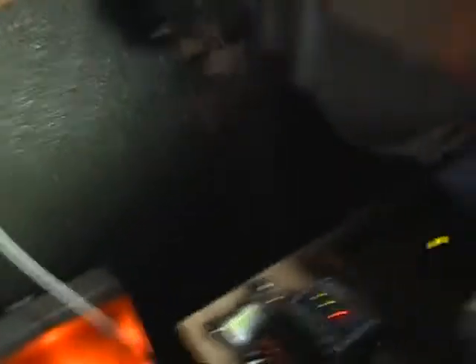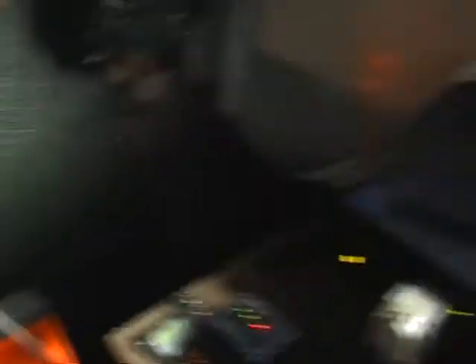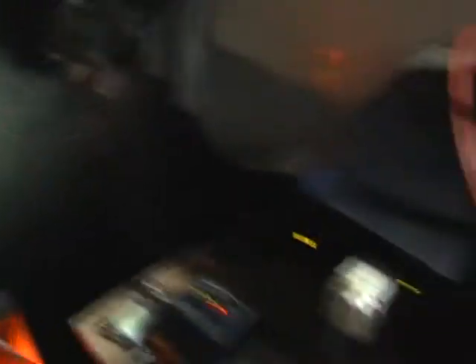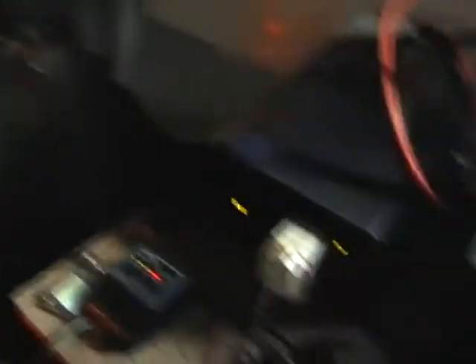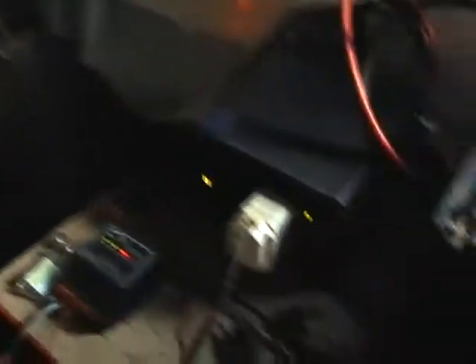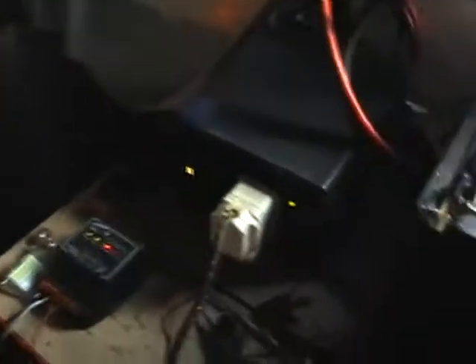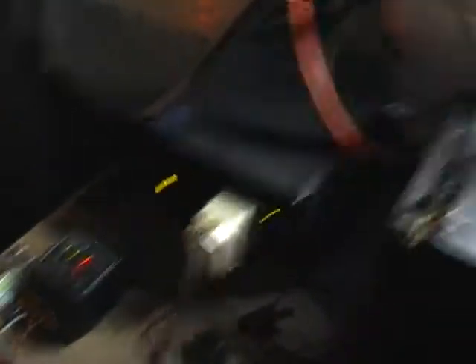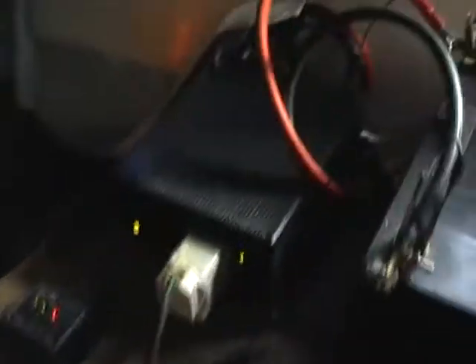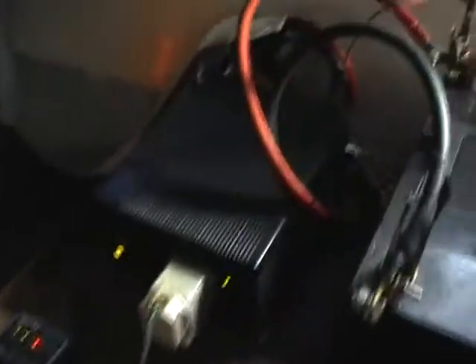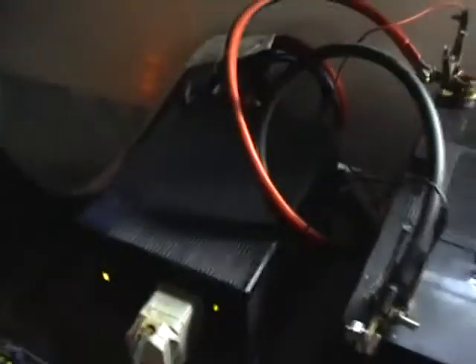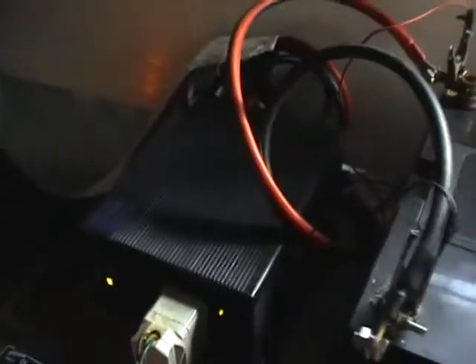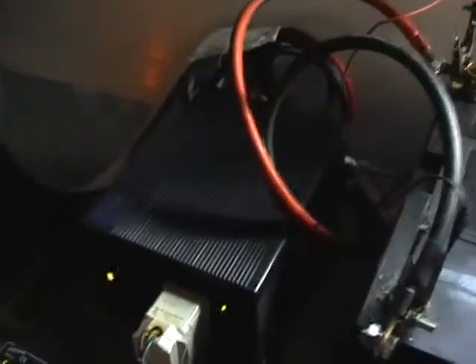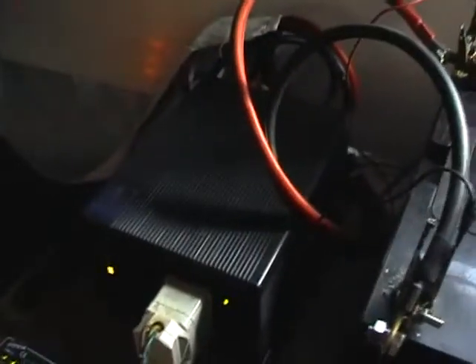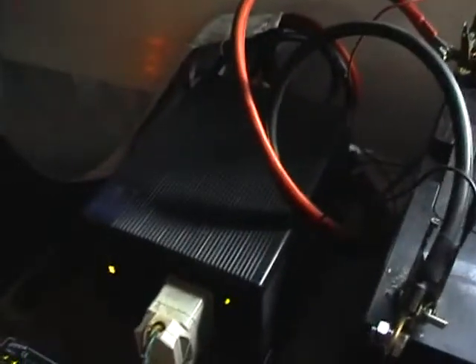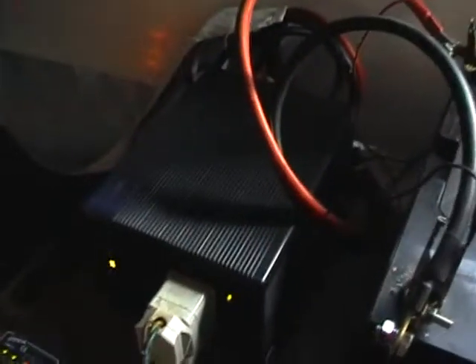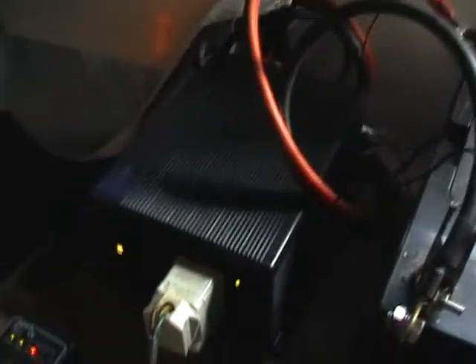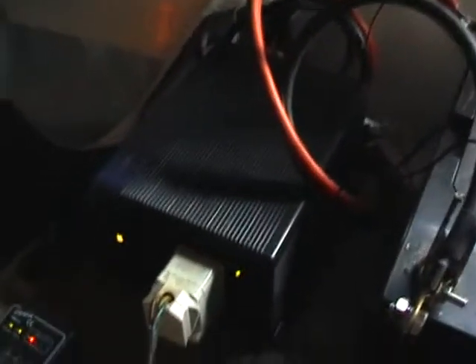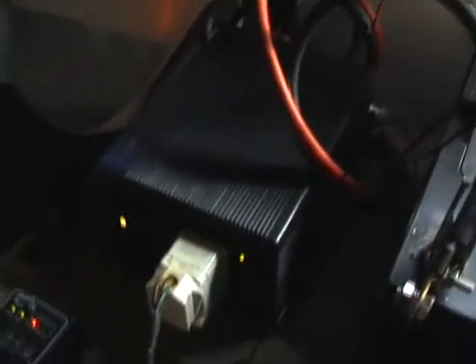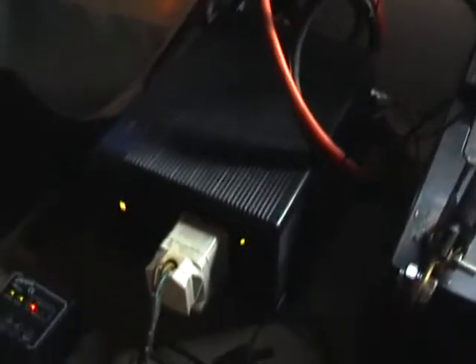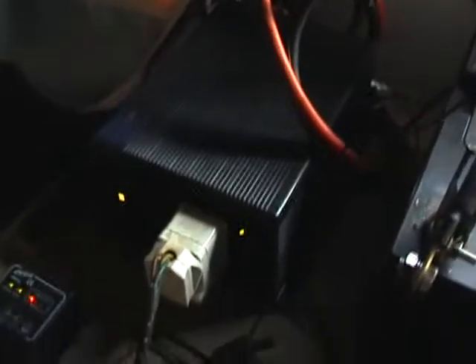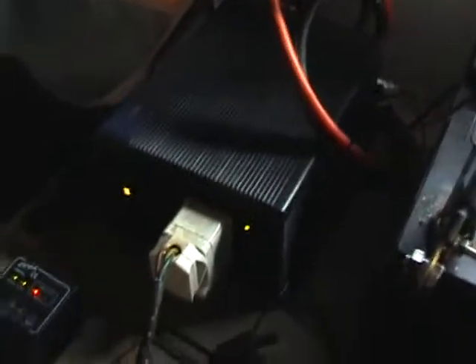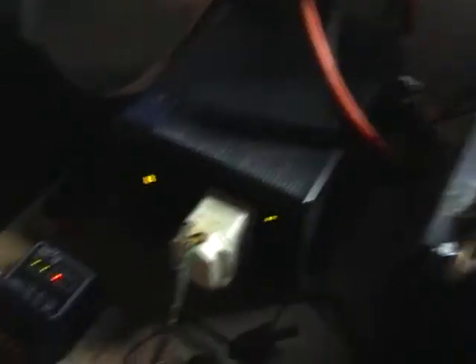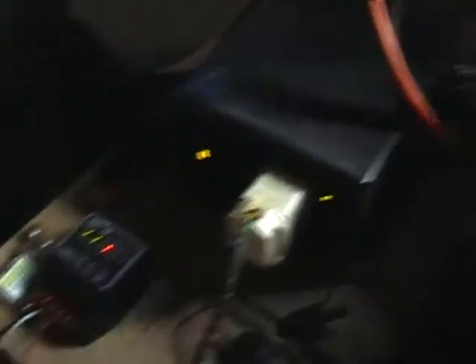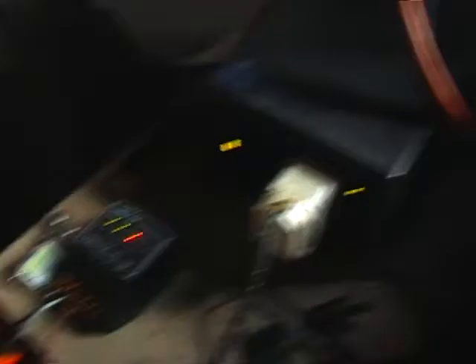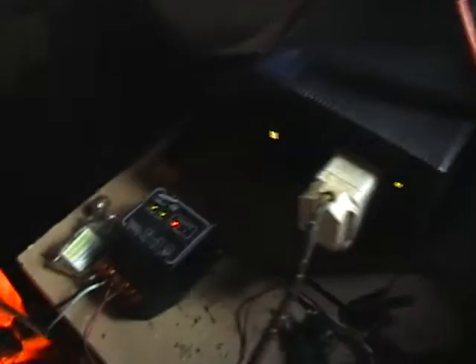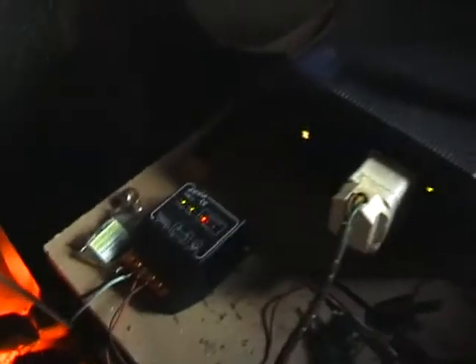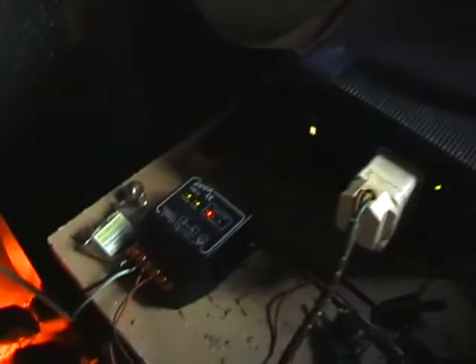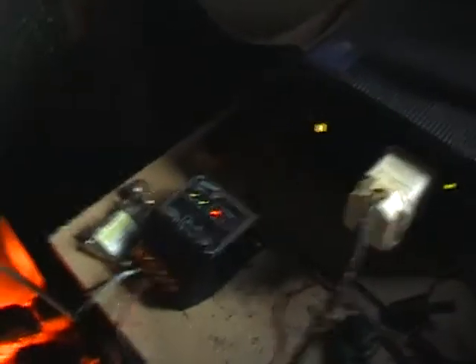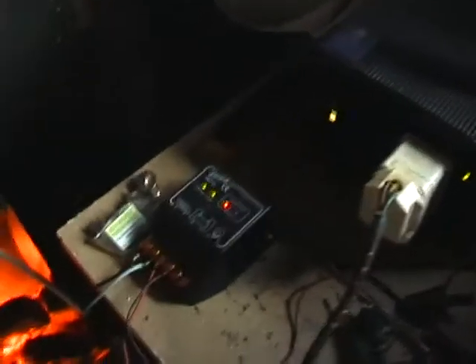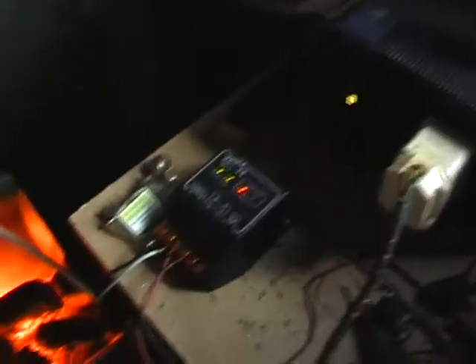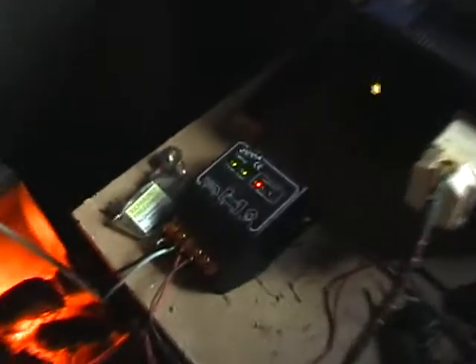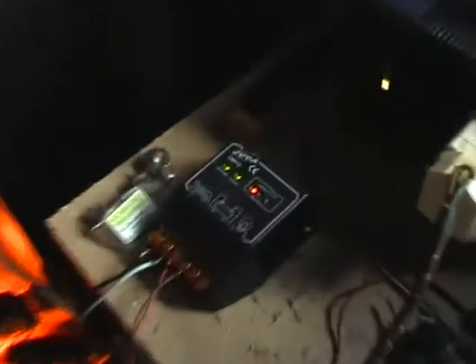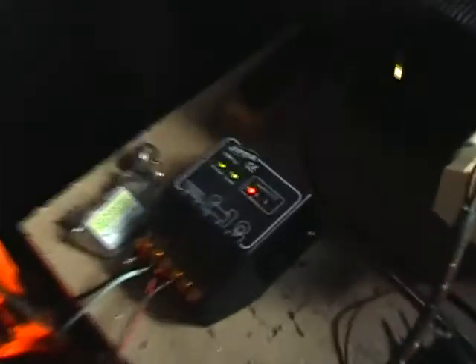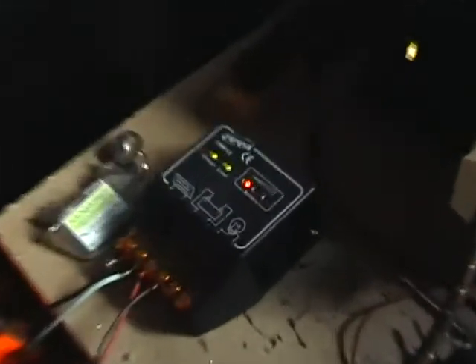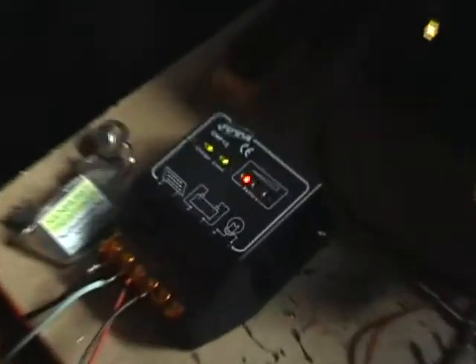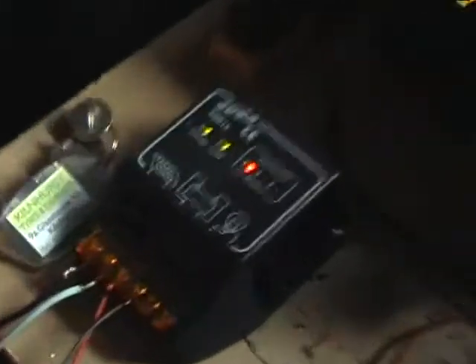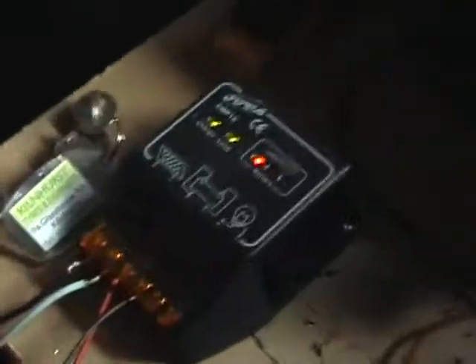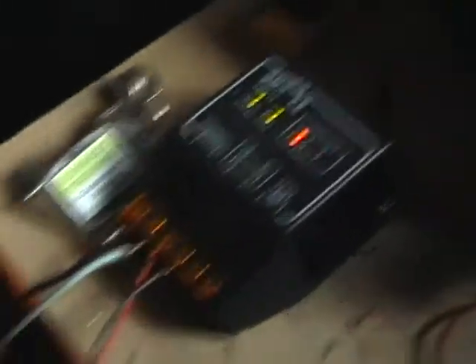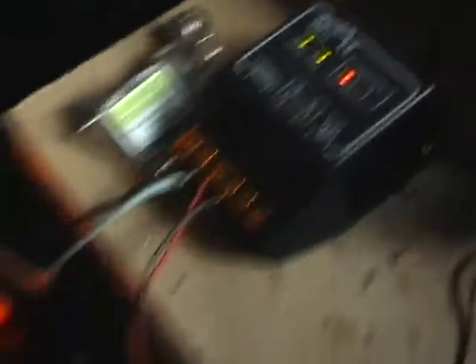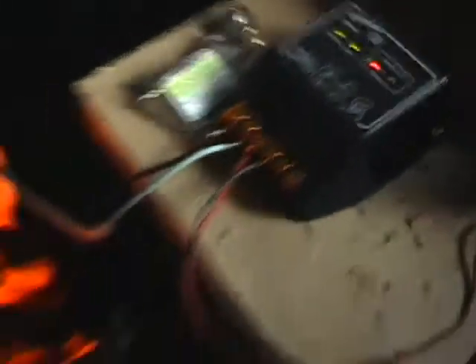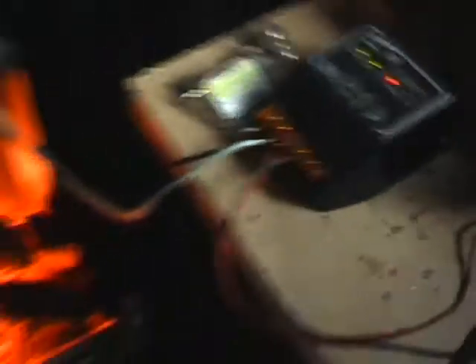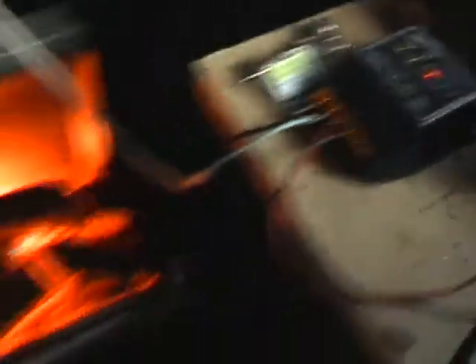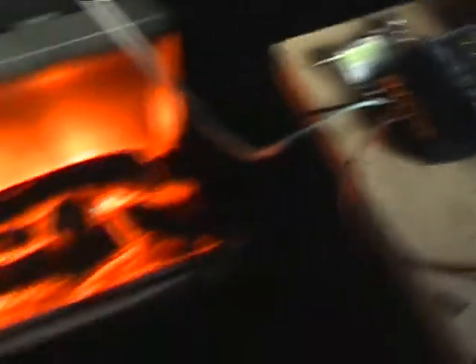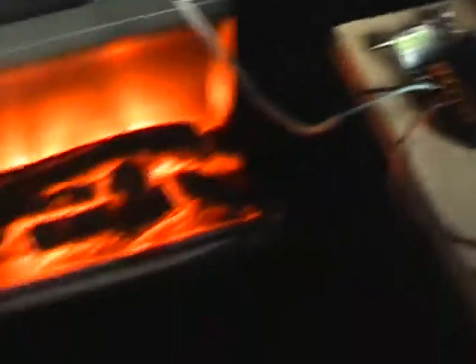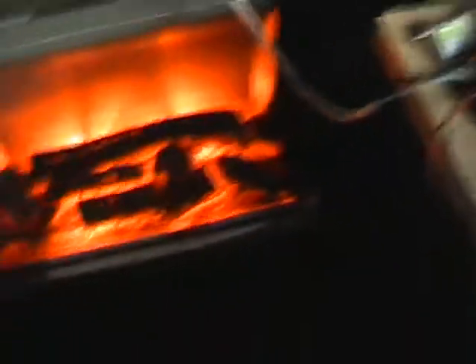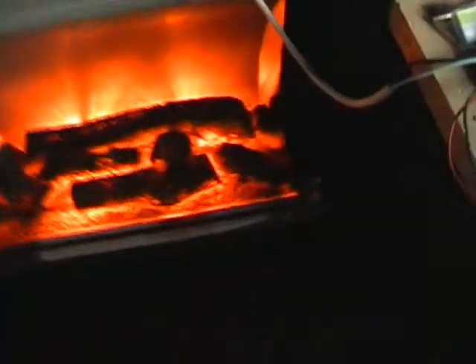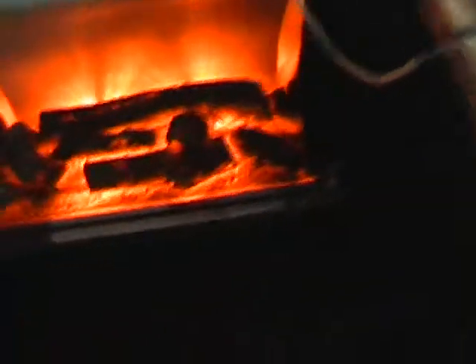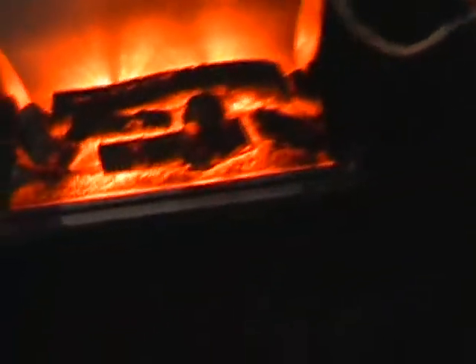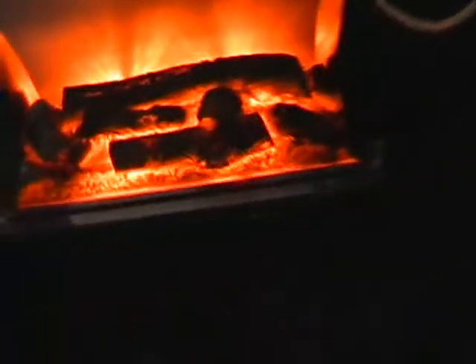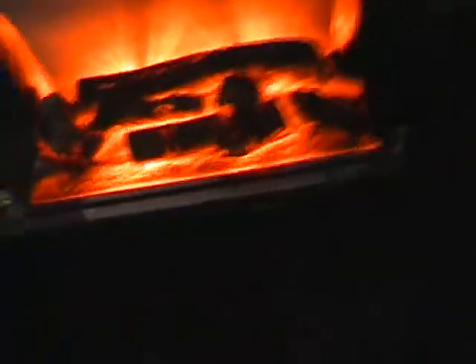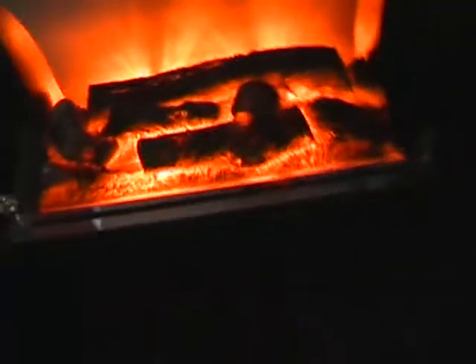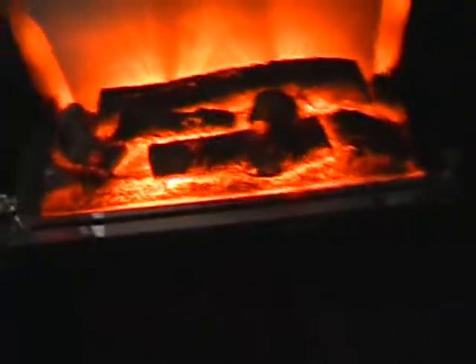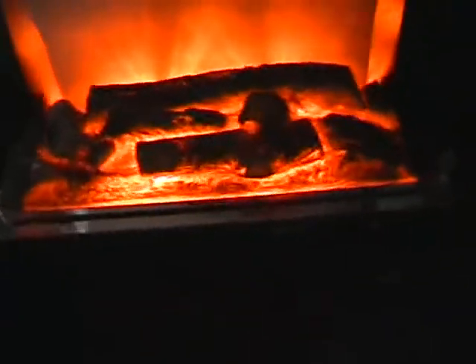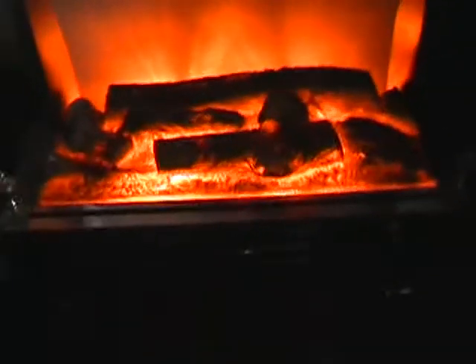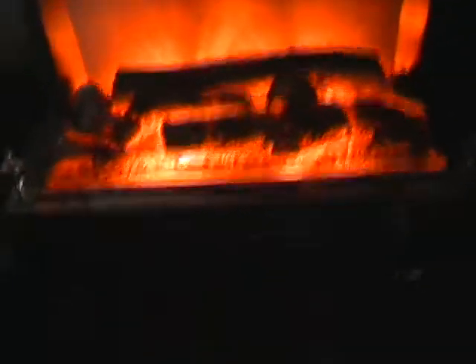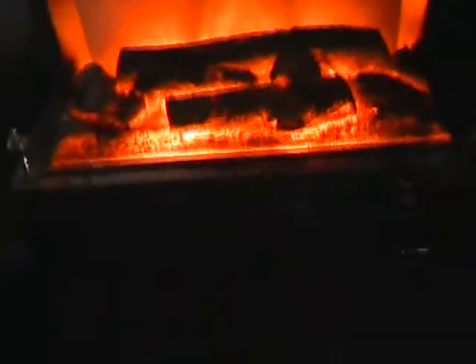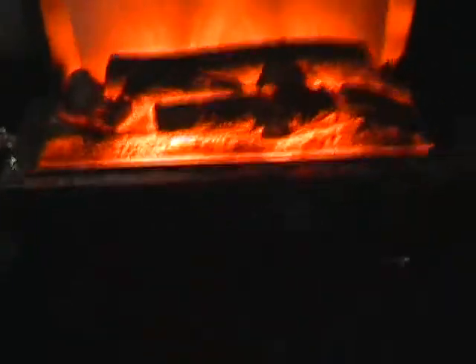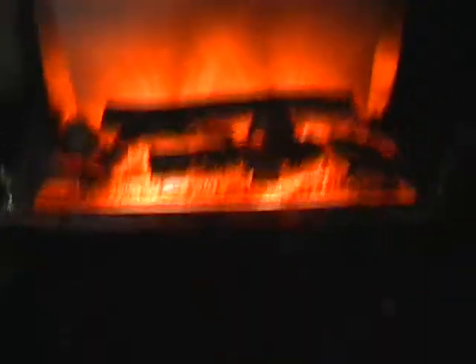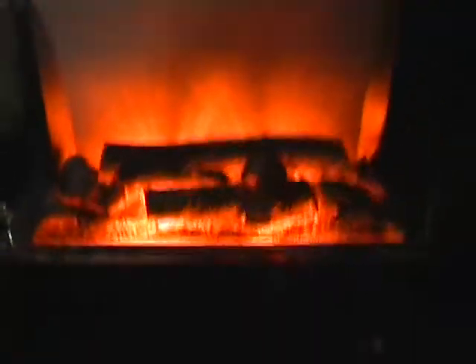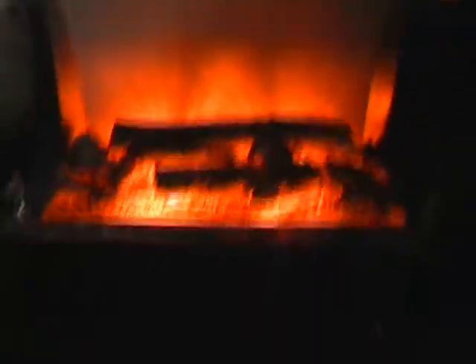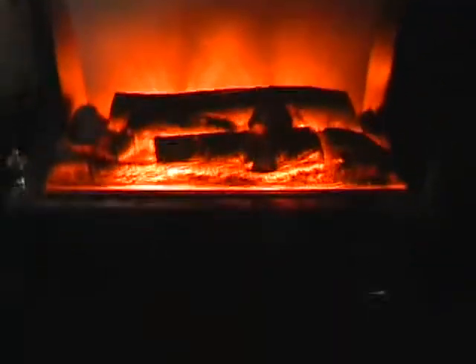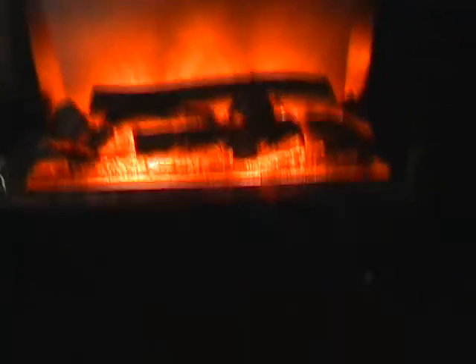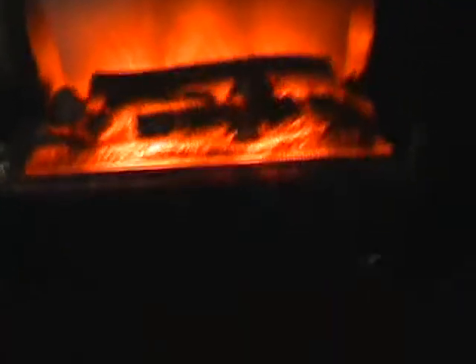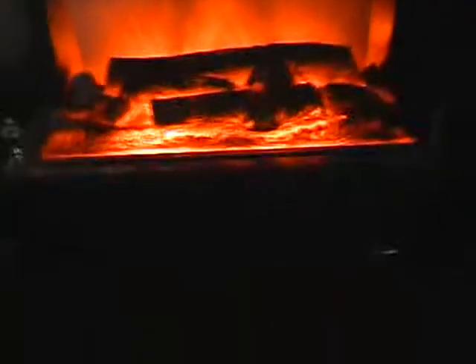The cooling fans have come on, obviously. The battery's getting drained like mad, but it should come on.